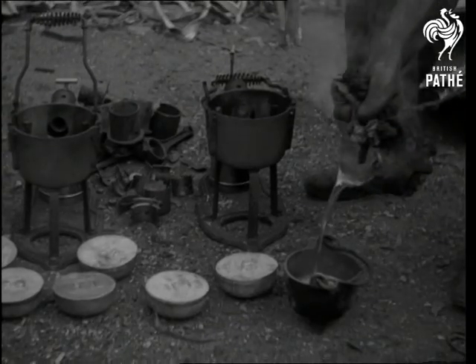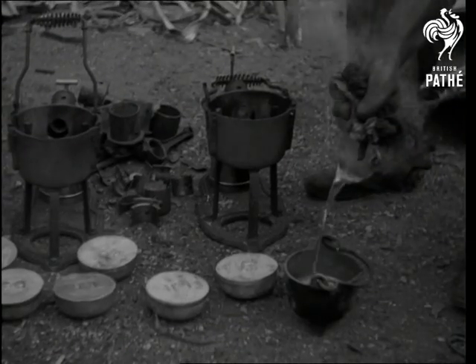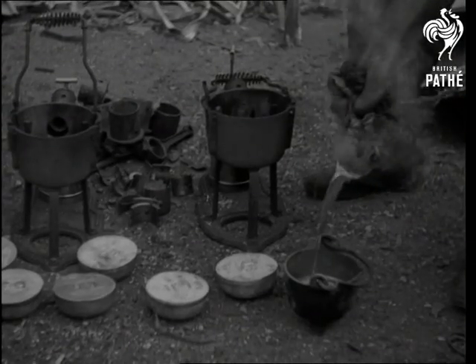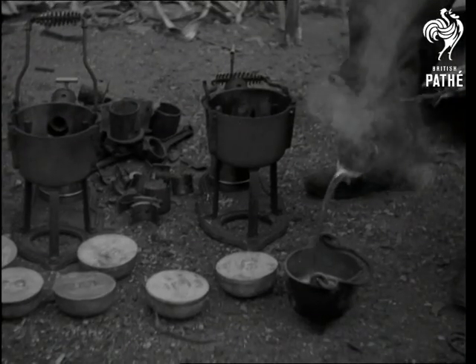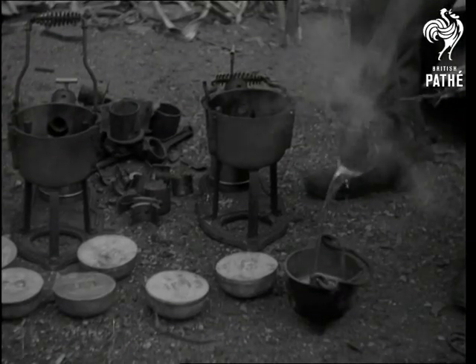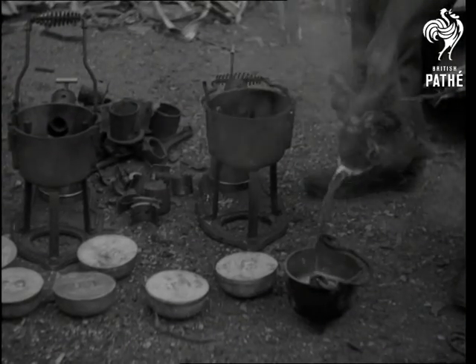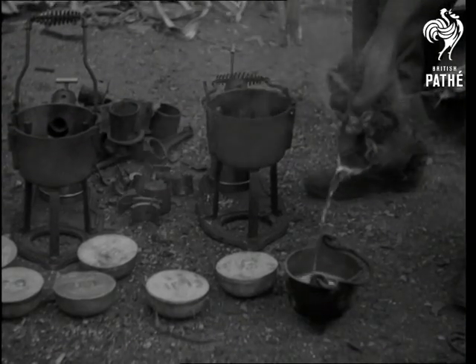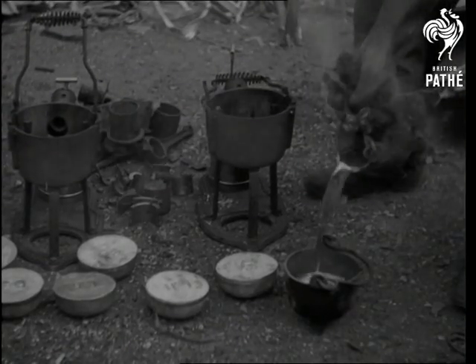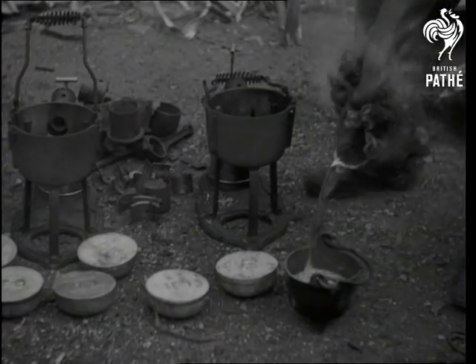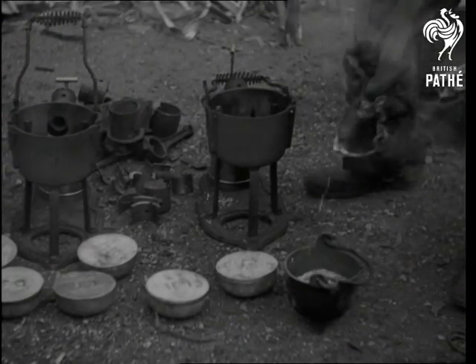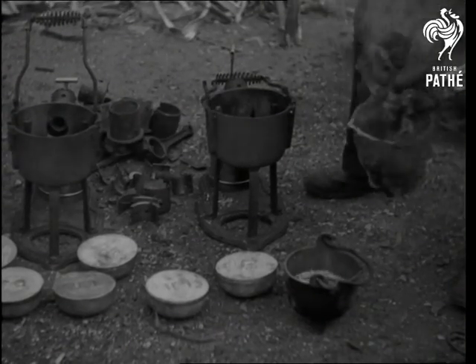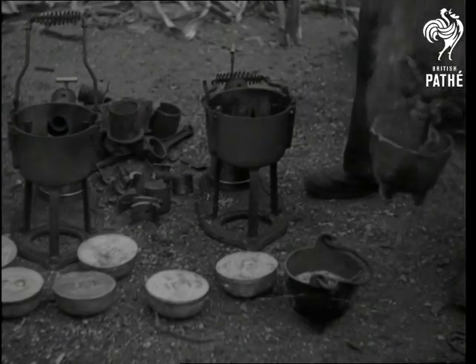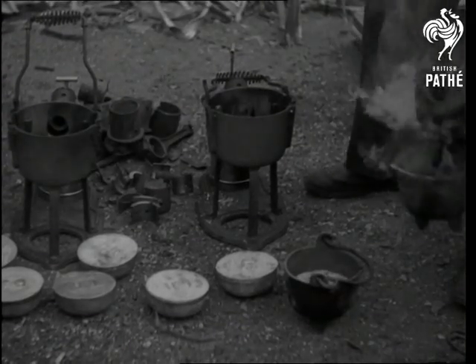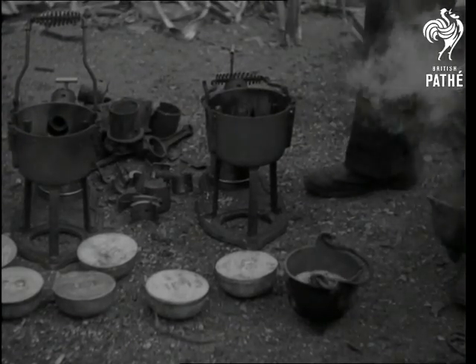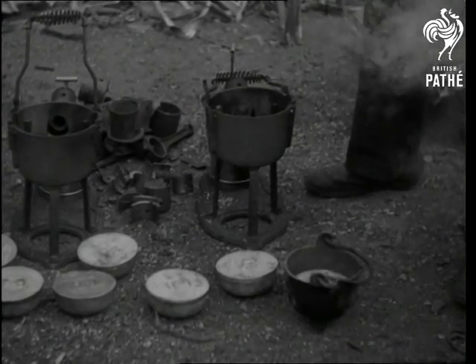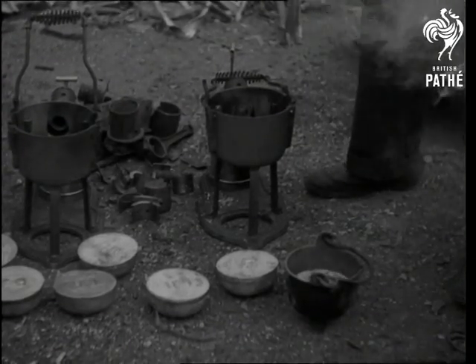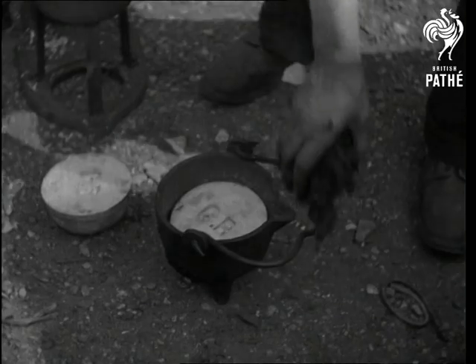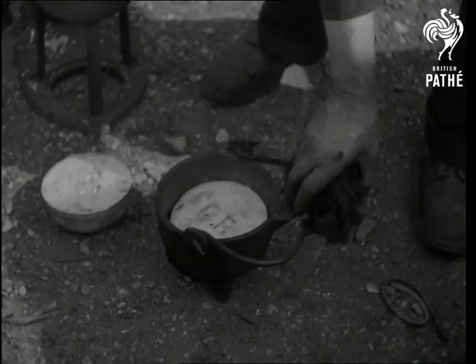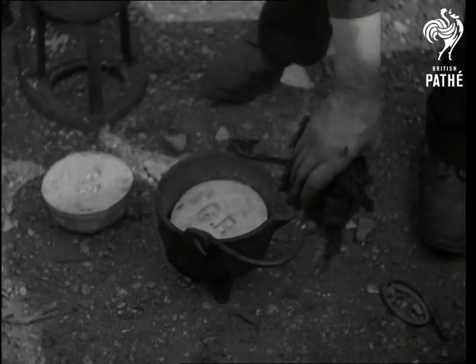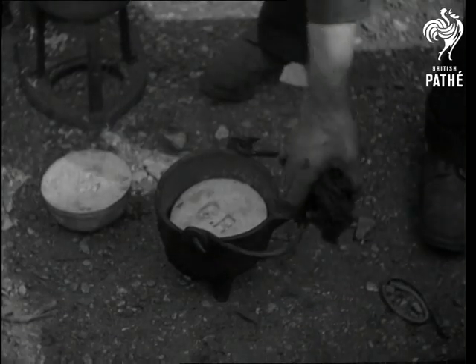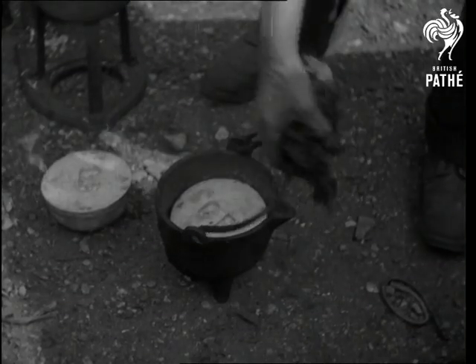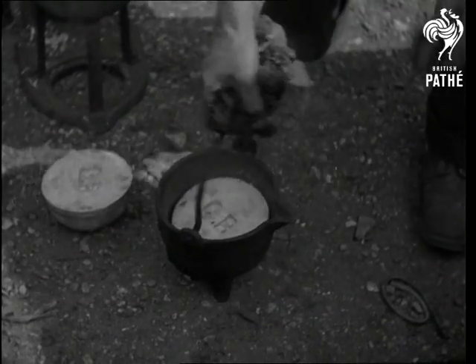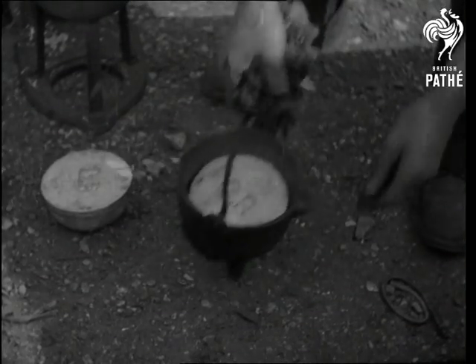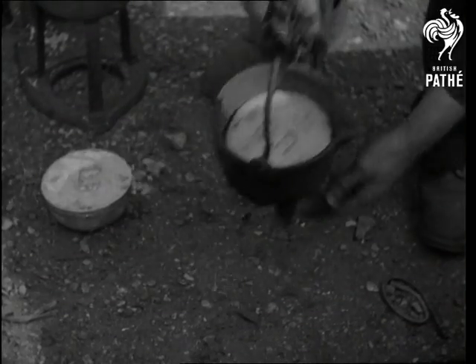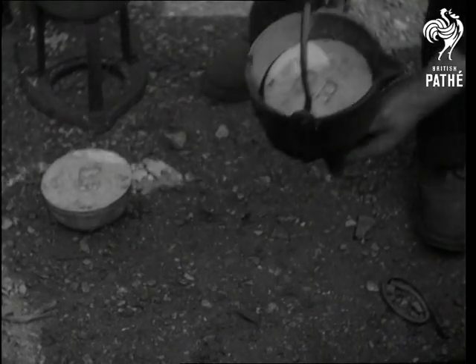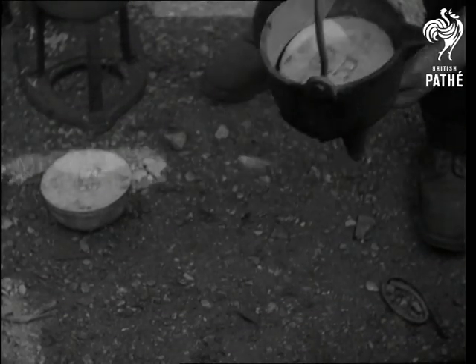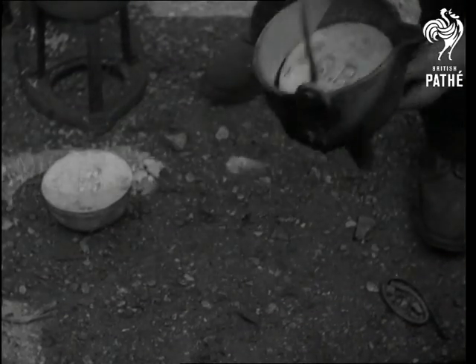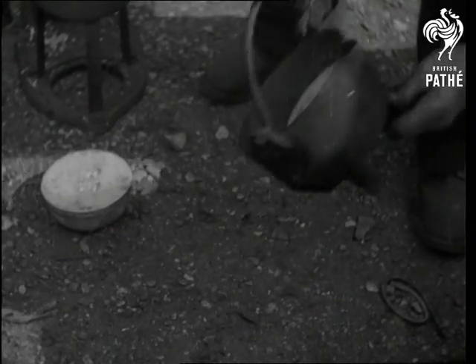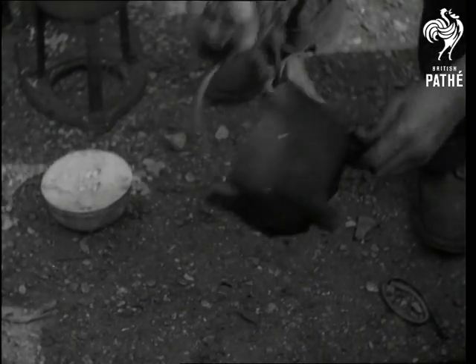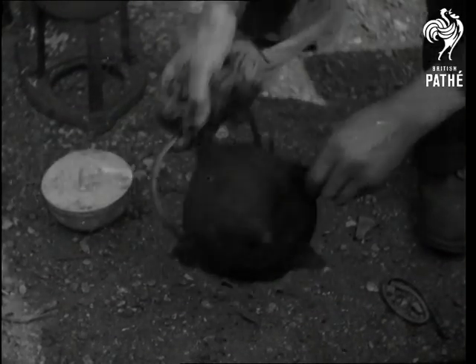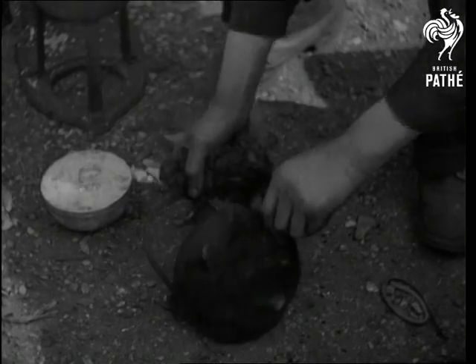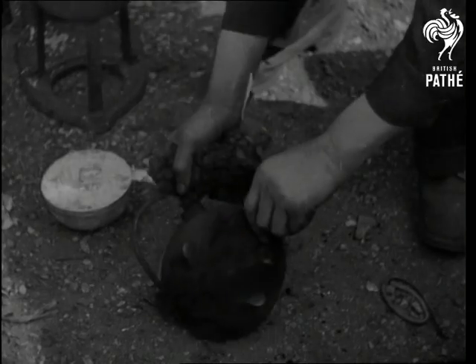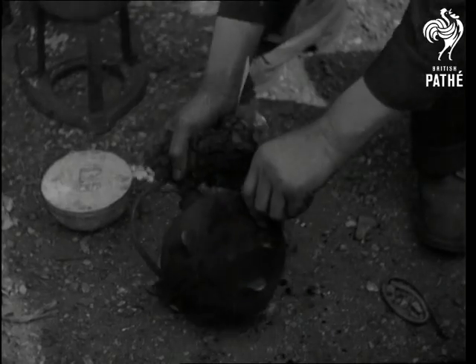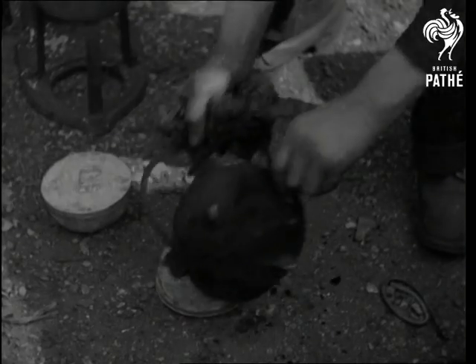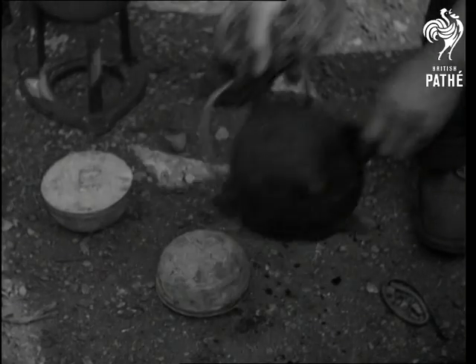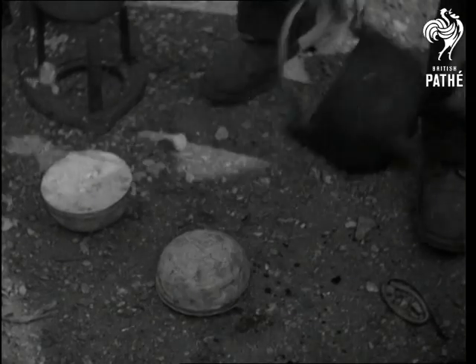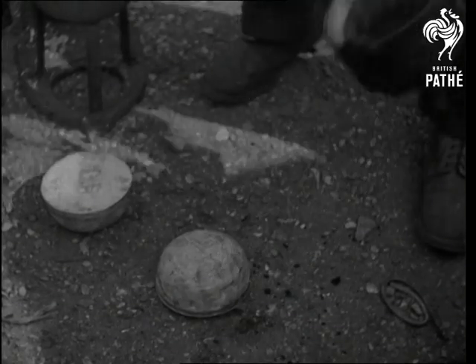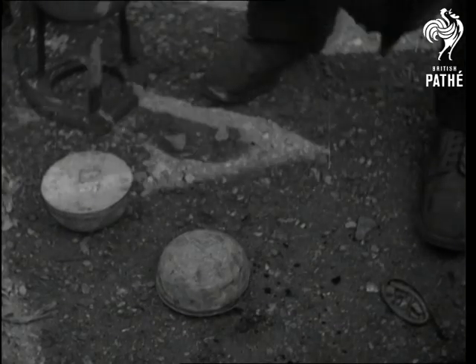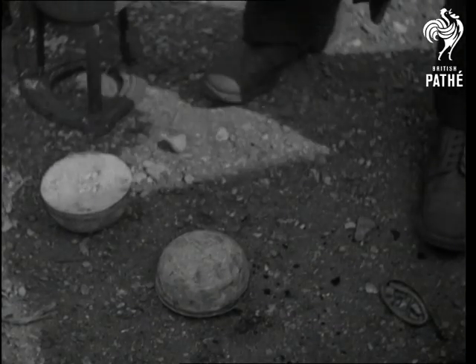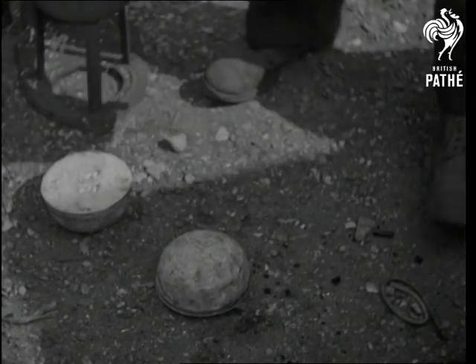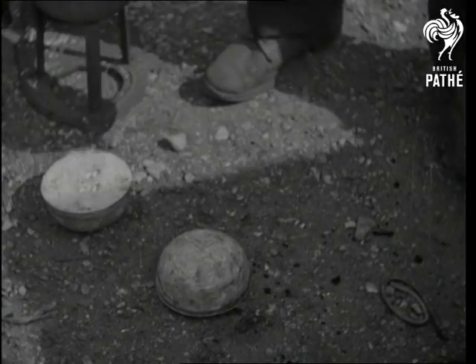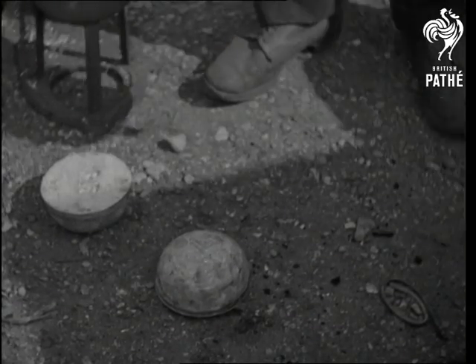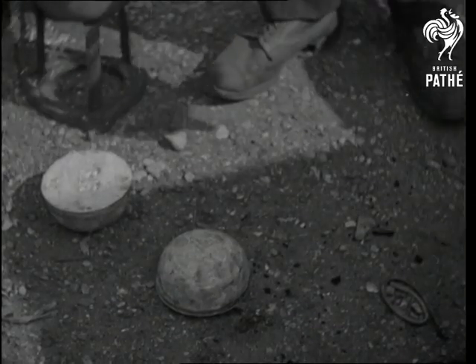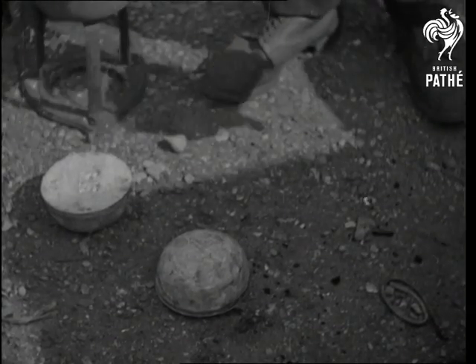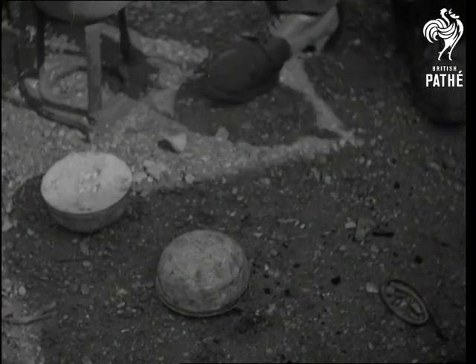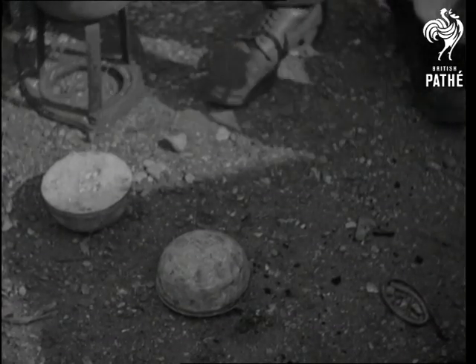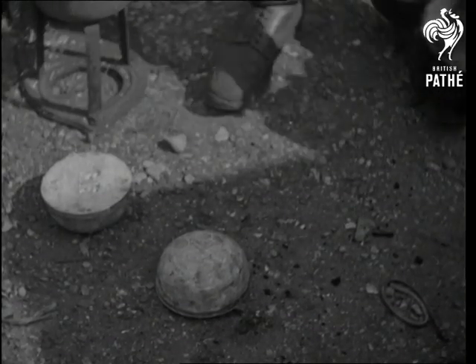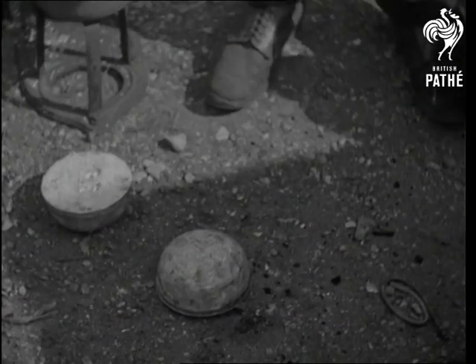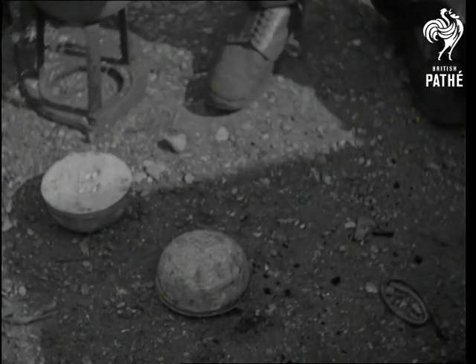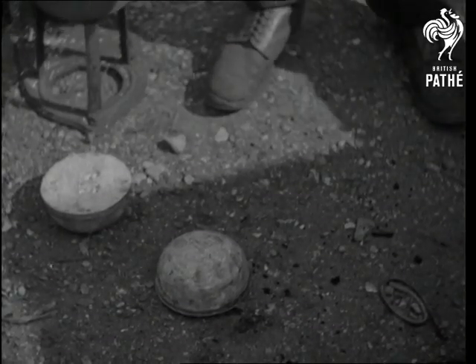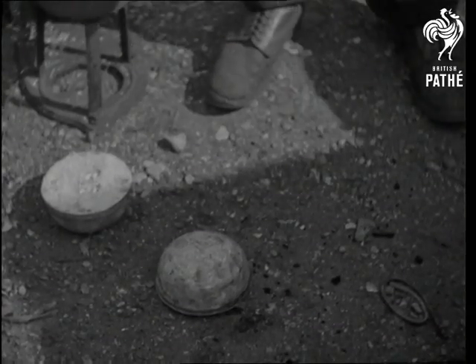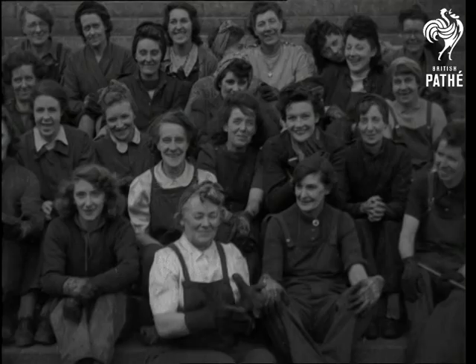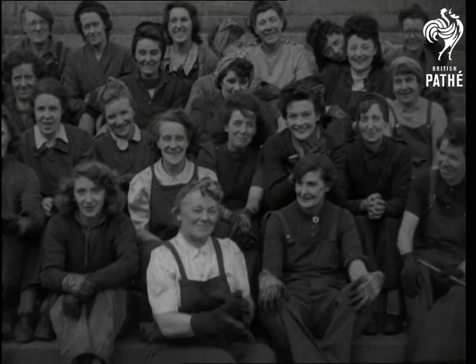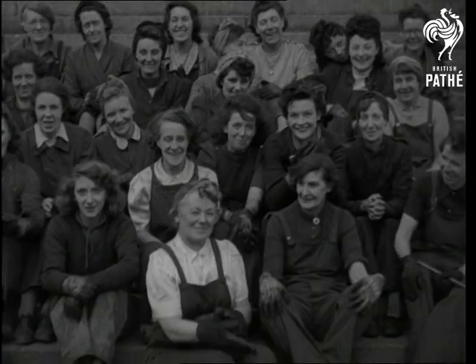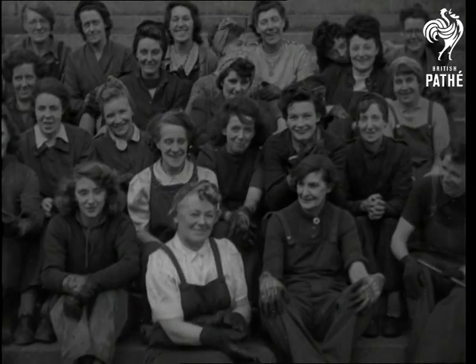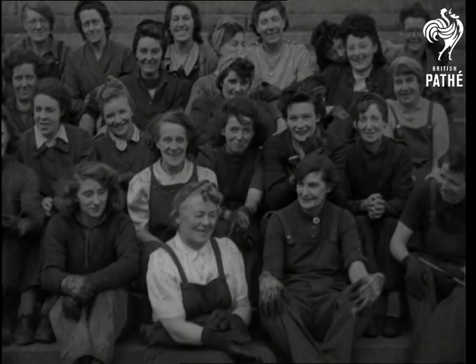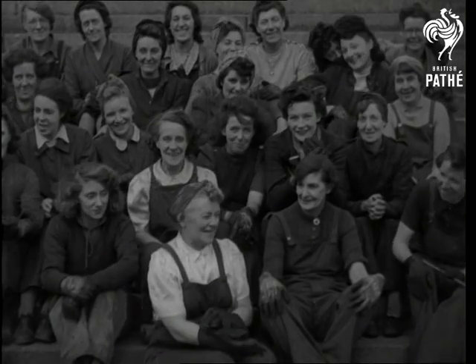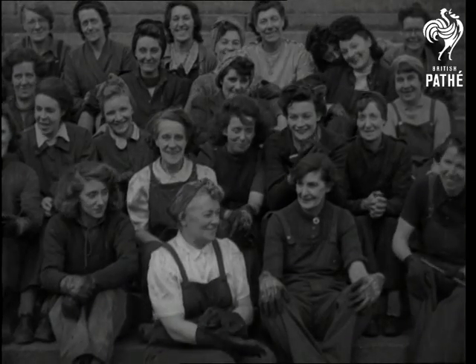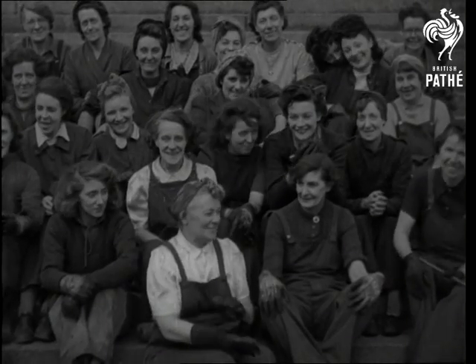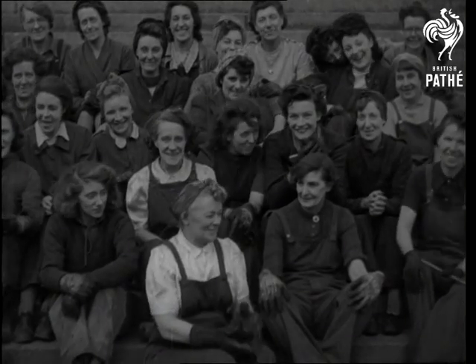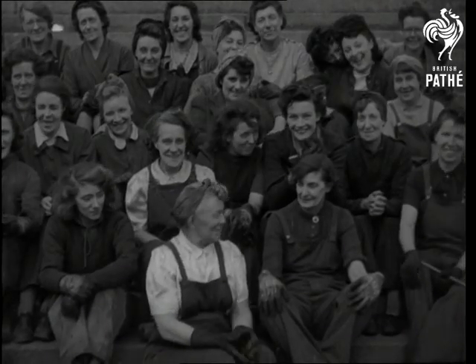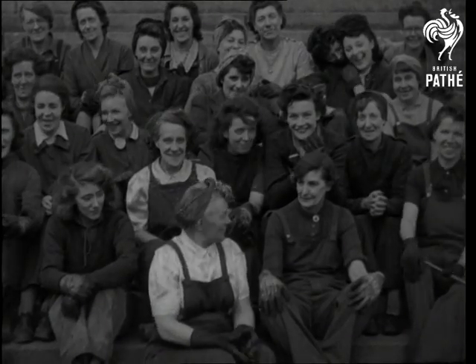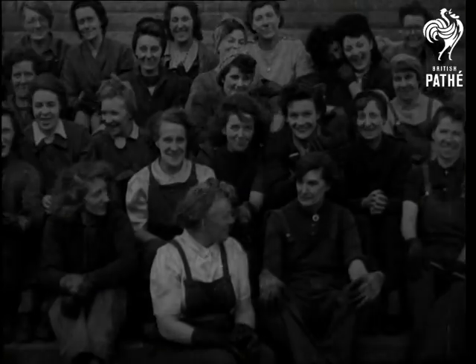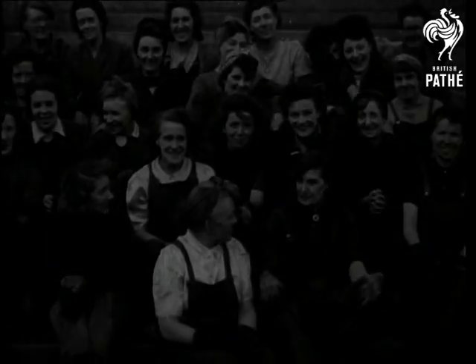Old bearings are melted down for solder, which is returned to production — and all the work is done by the gentle sex. Ladies, we salute you.